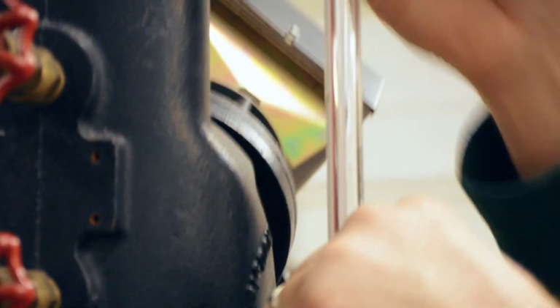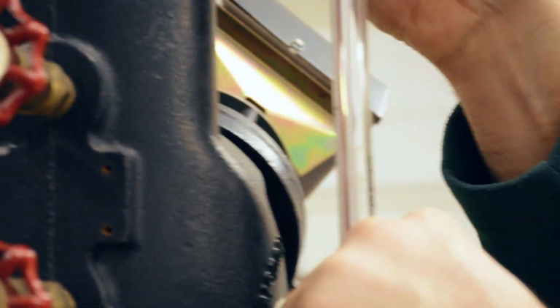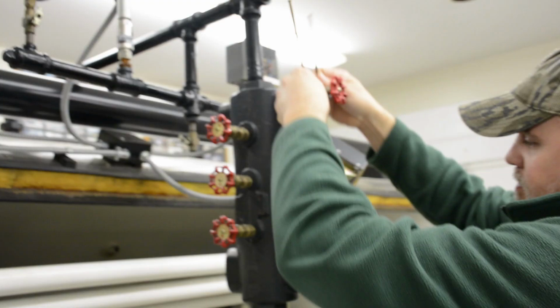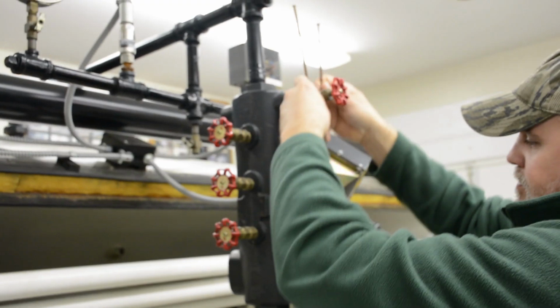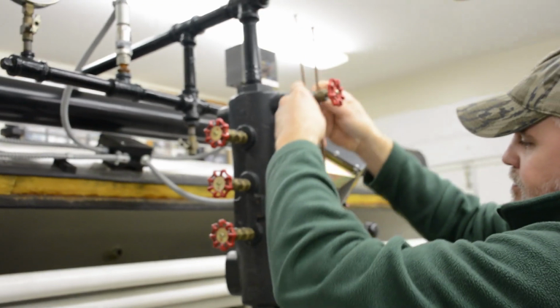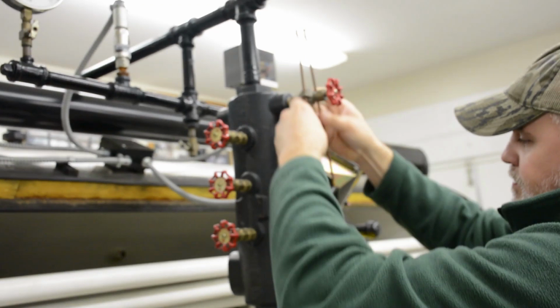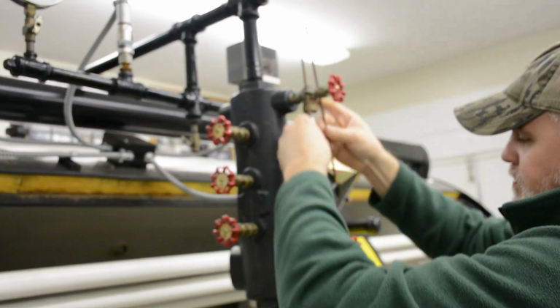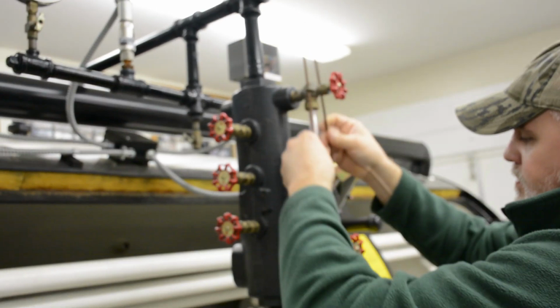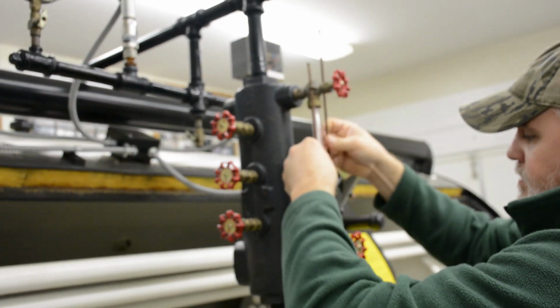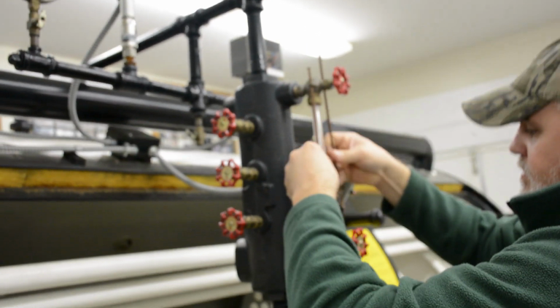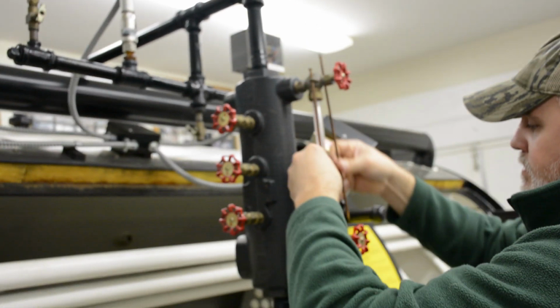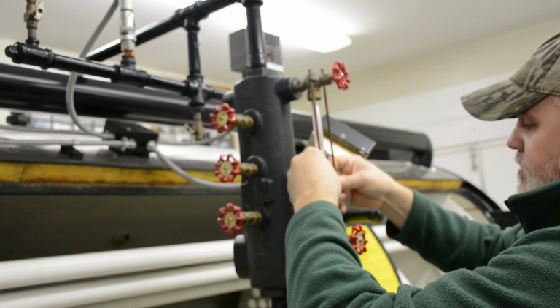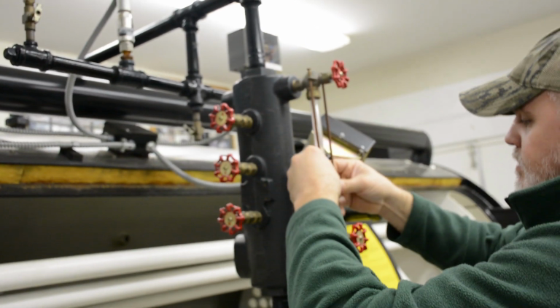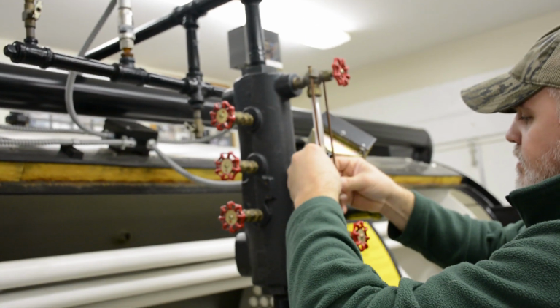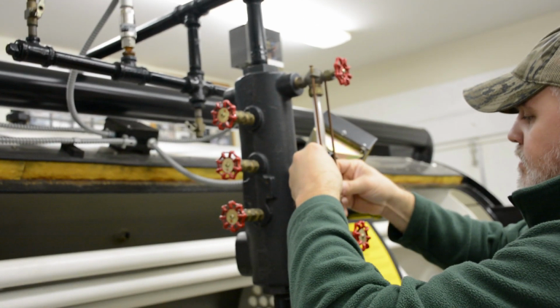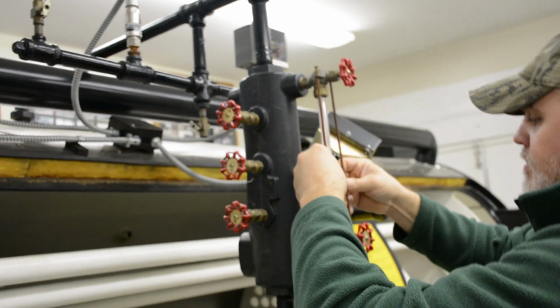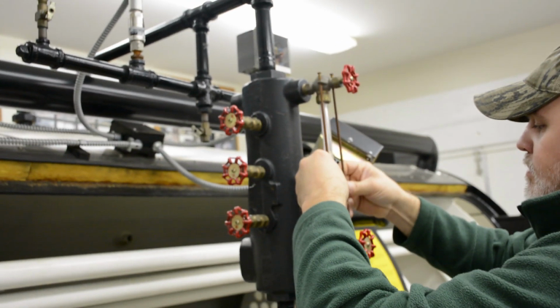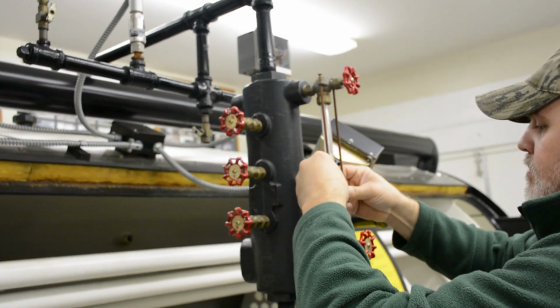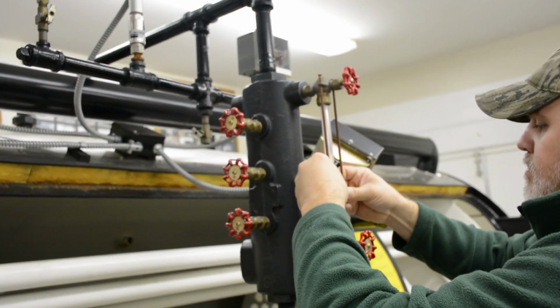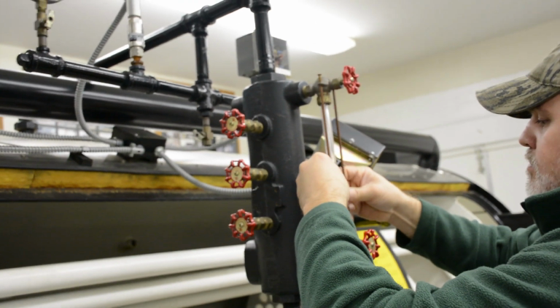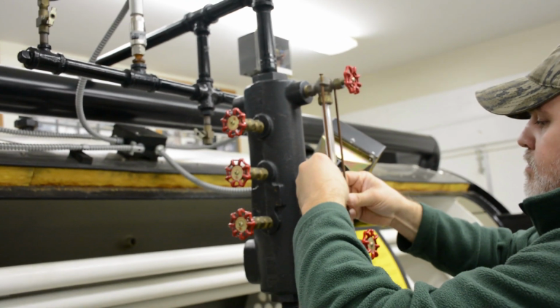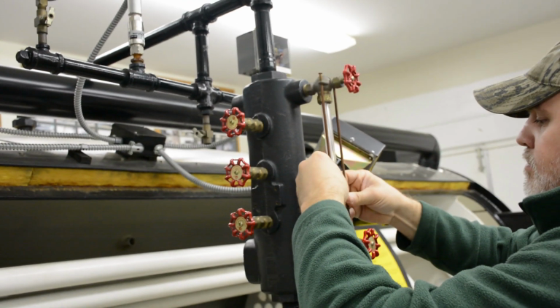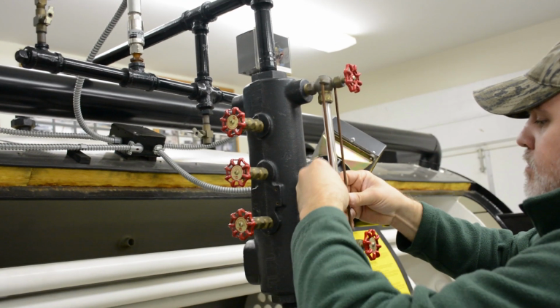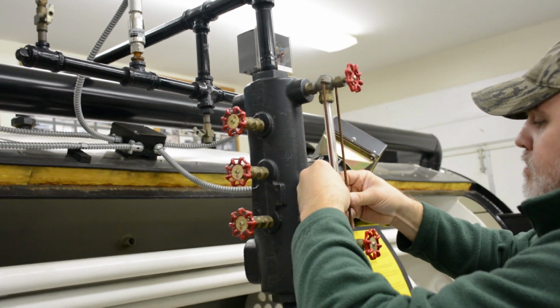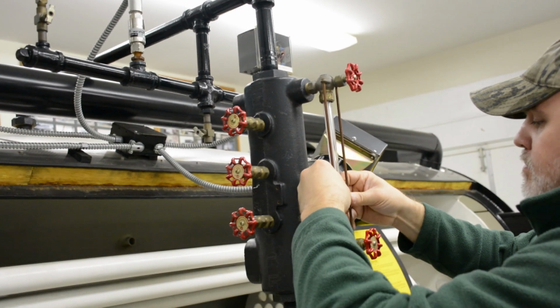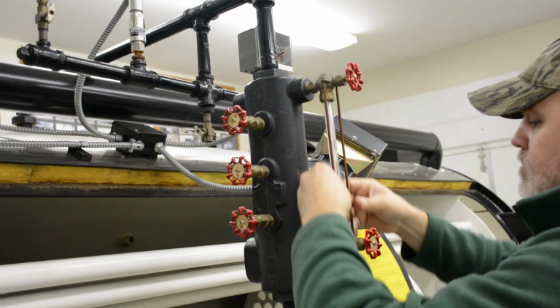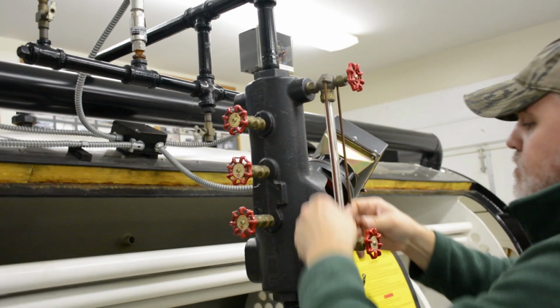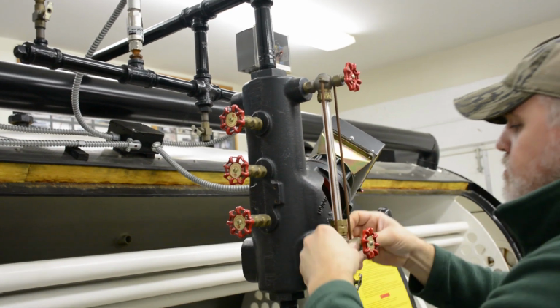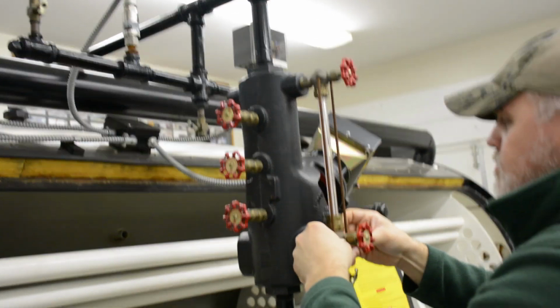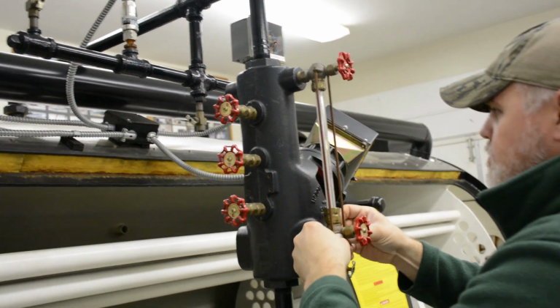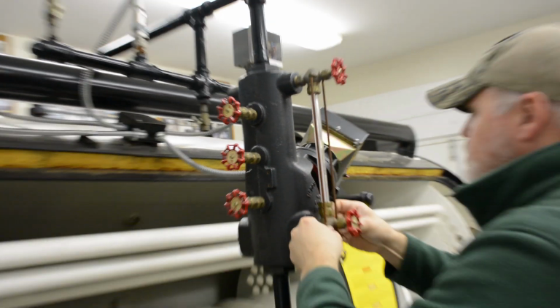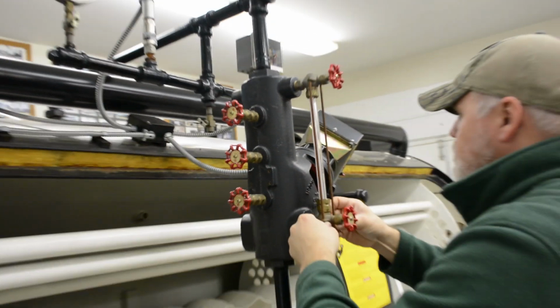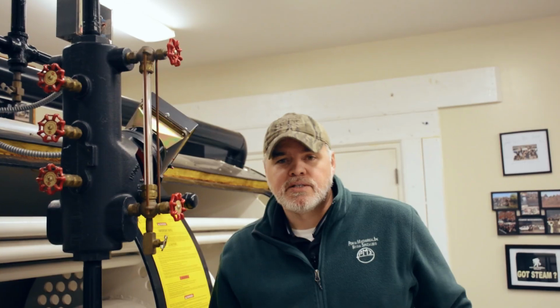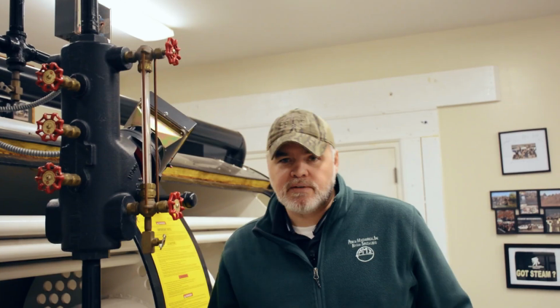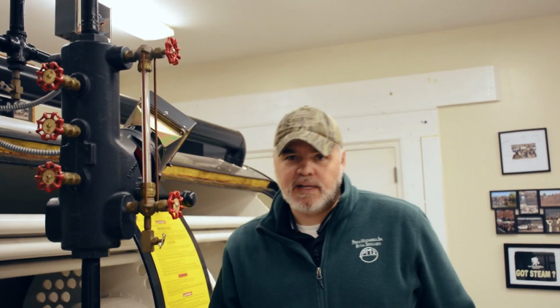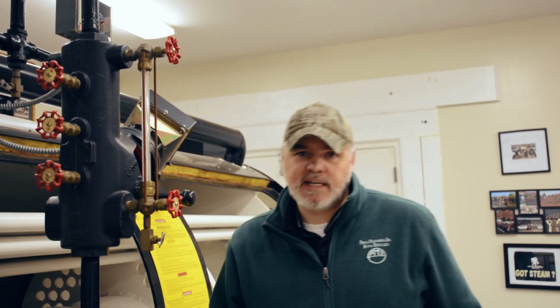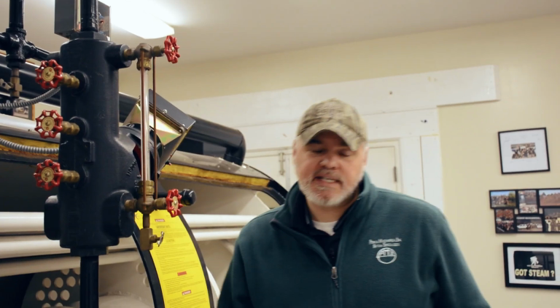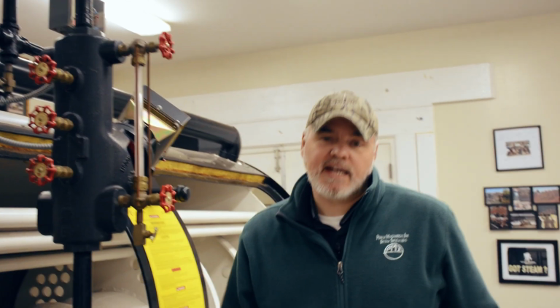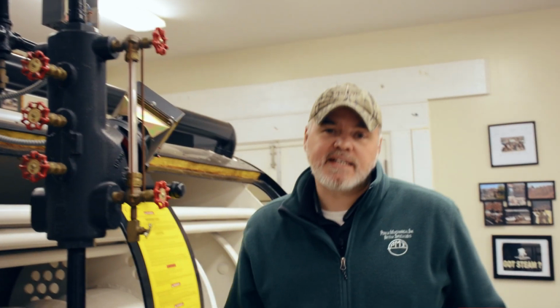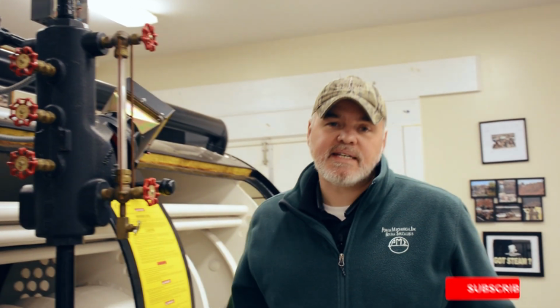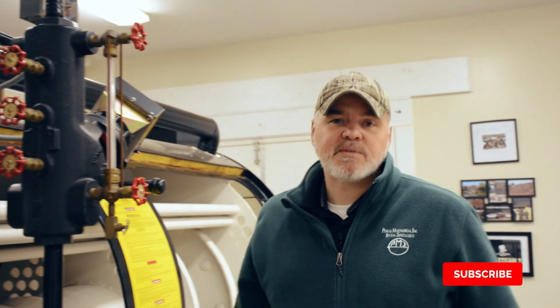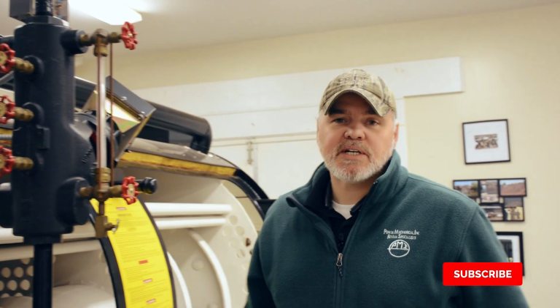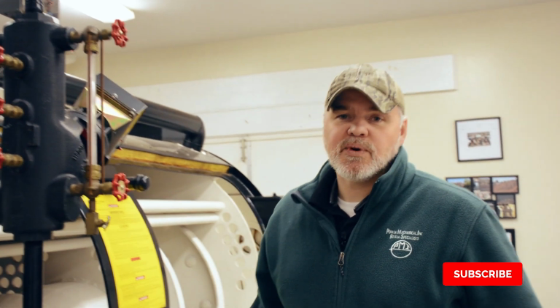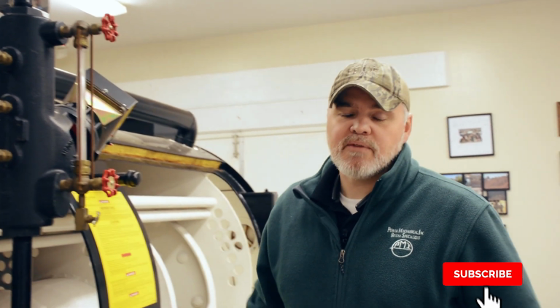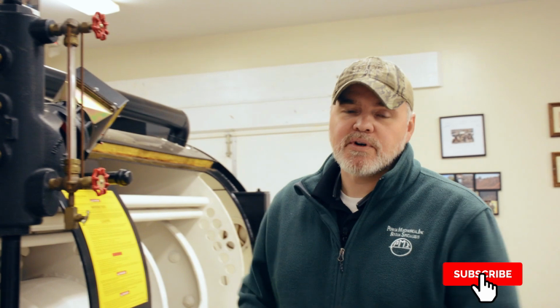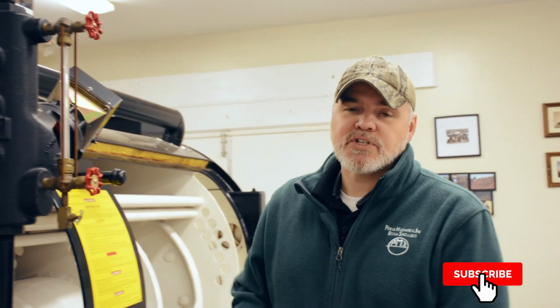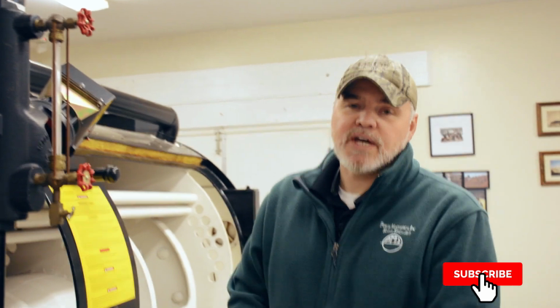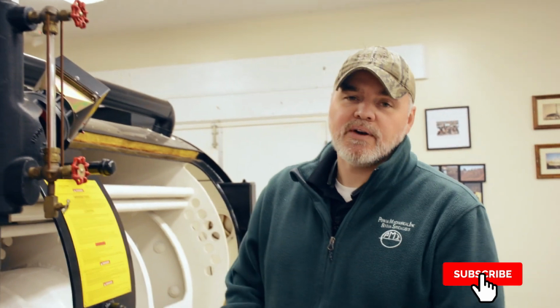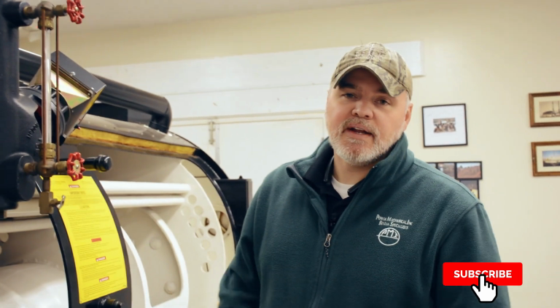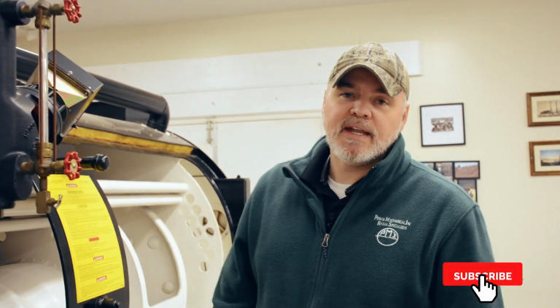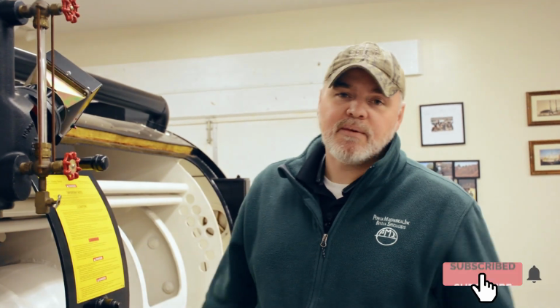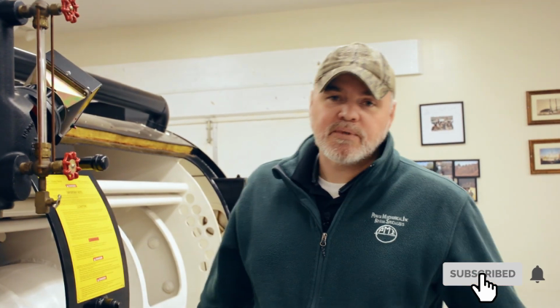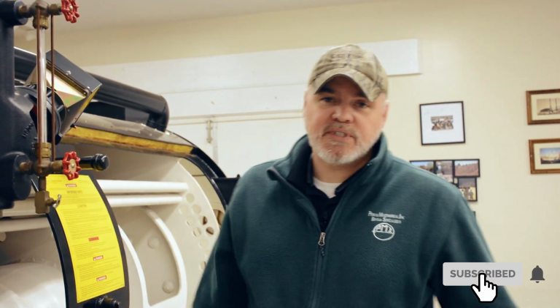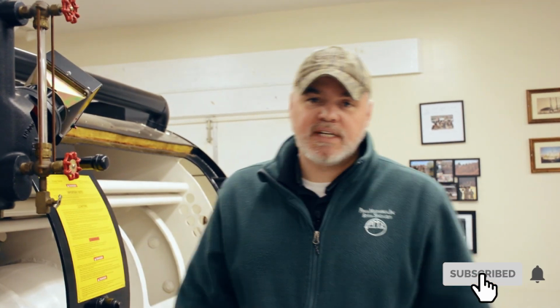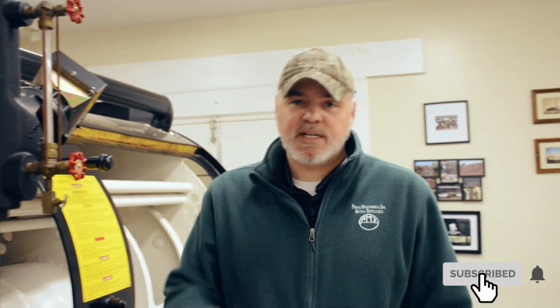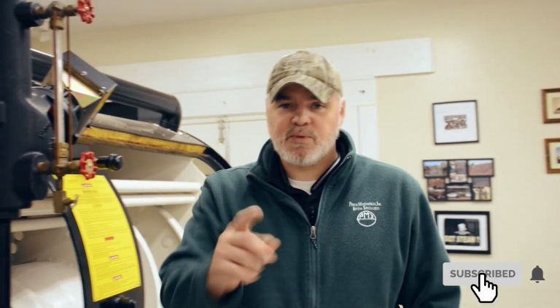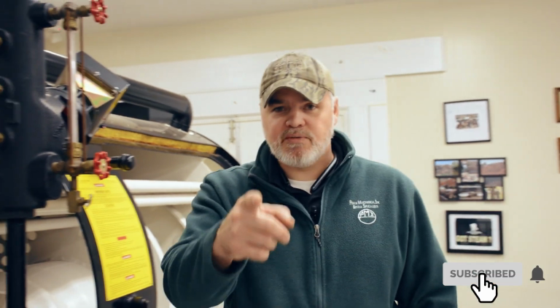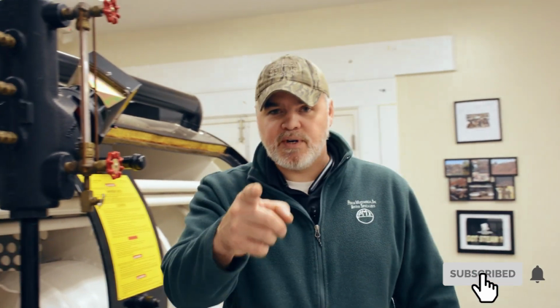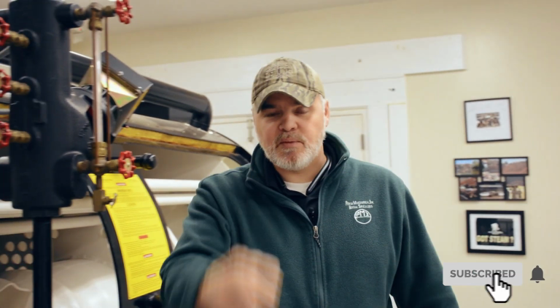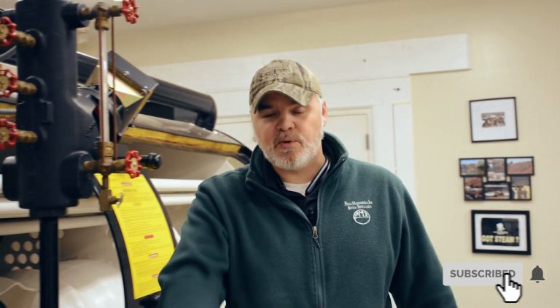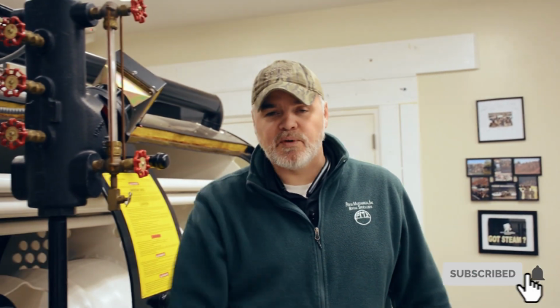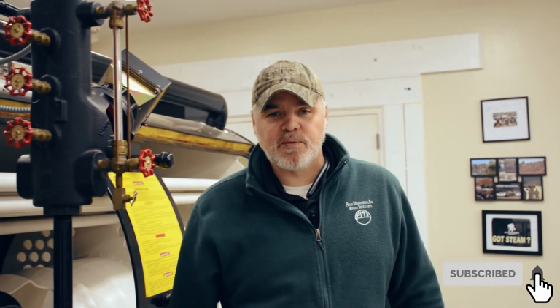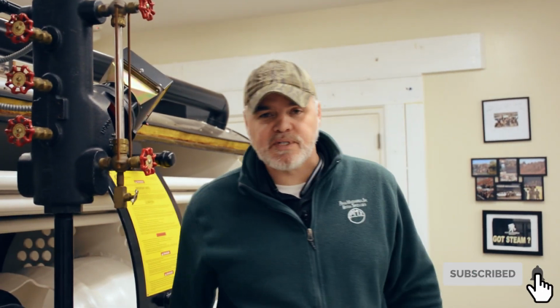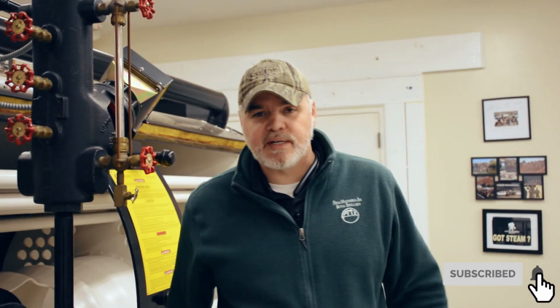Snug these up and put your protection rods back in there. If you like these kinds of tips, stick around for our channel — and other than that, we'll see you next week for another Boiler Room Tip.